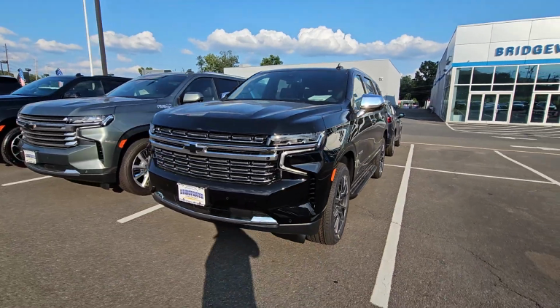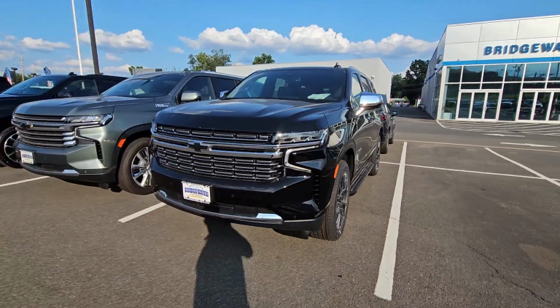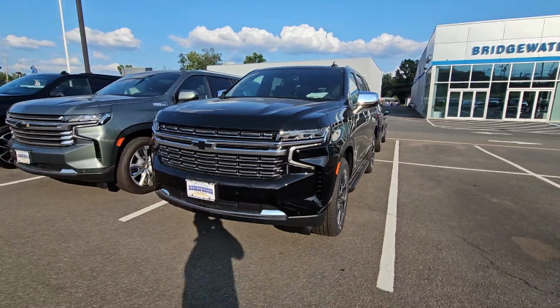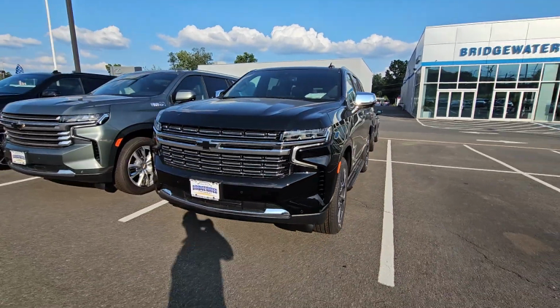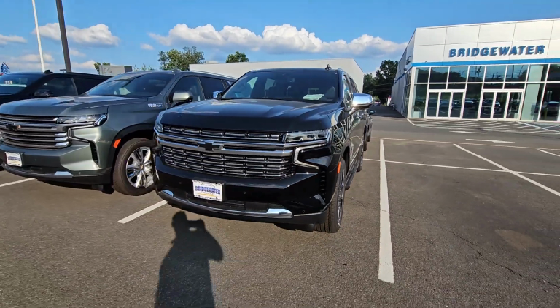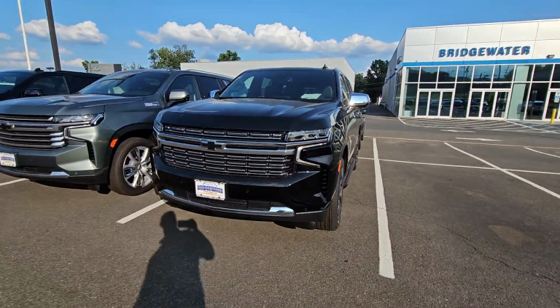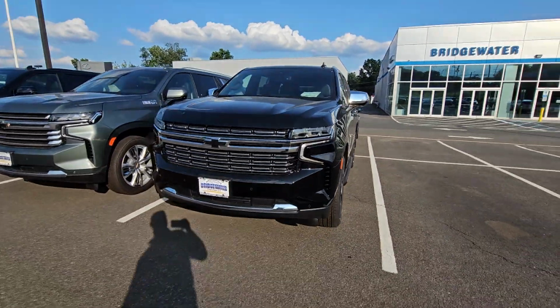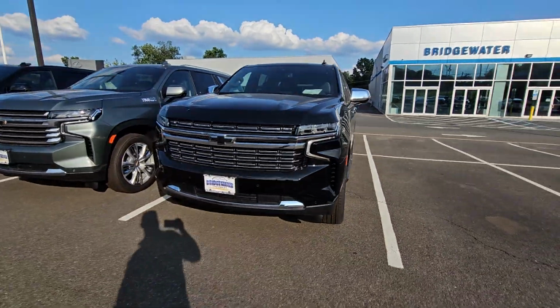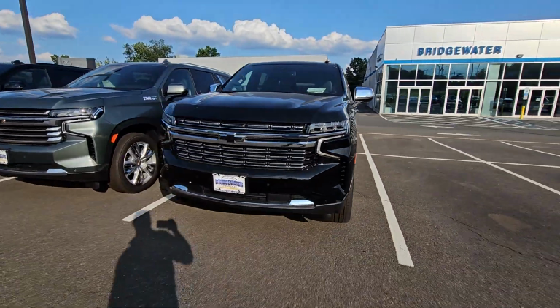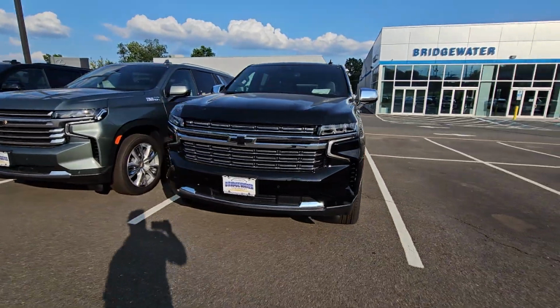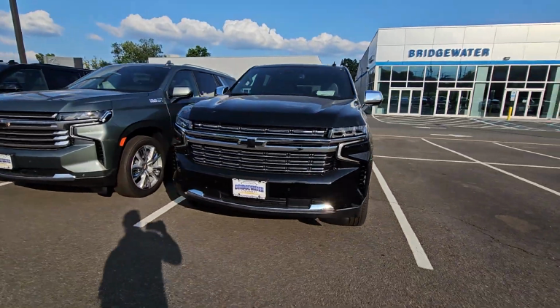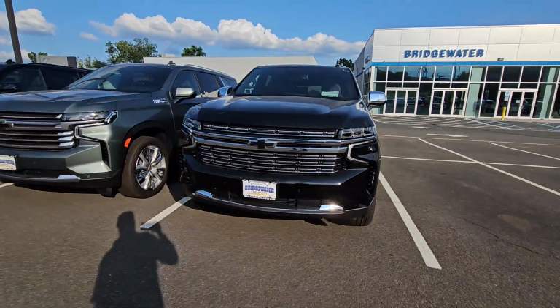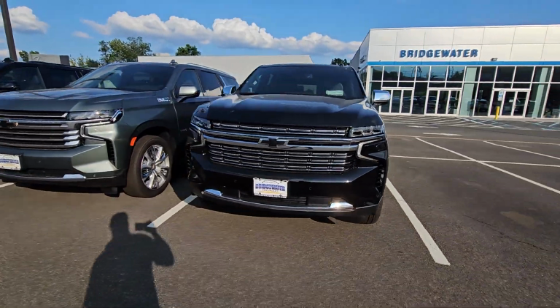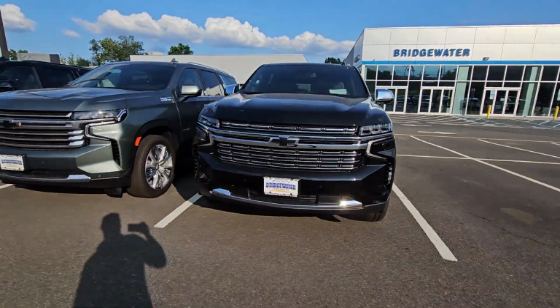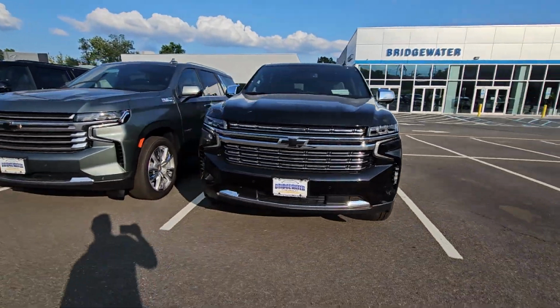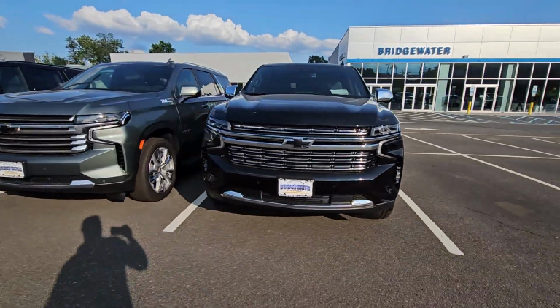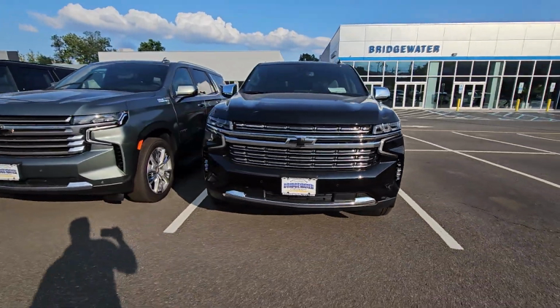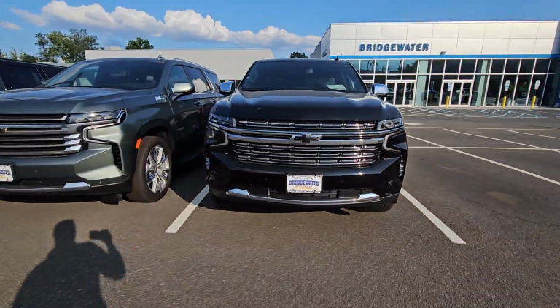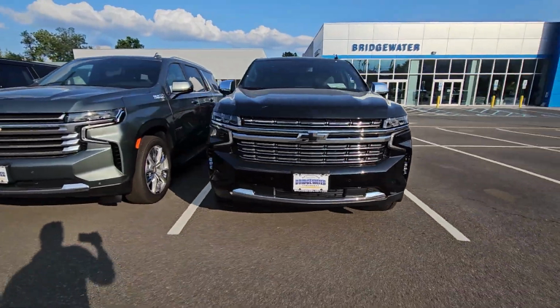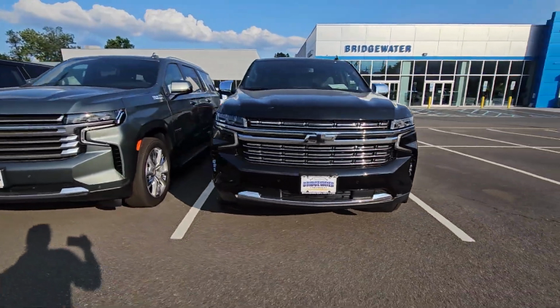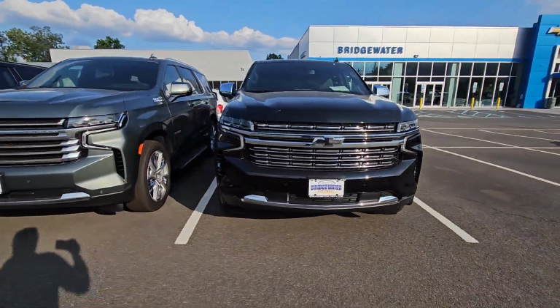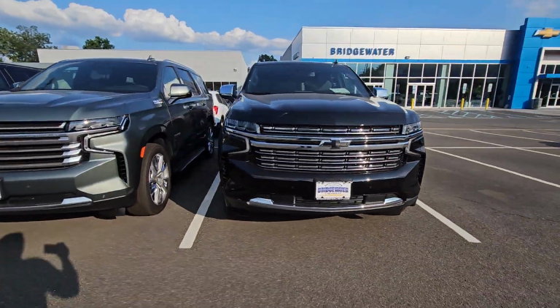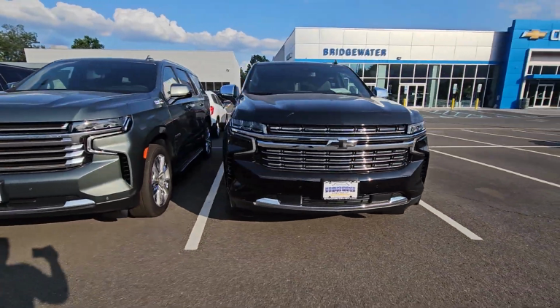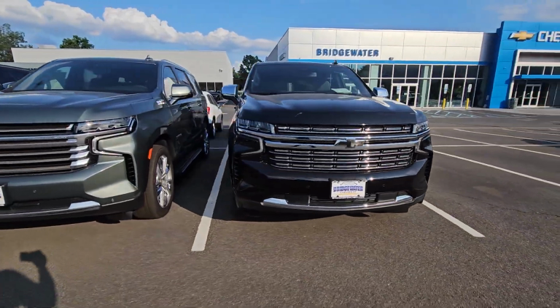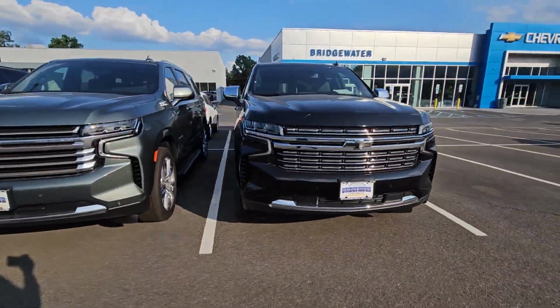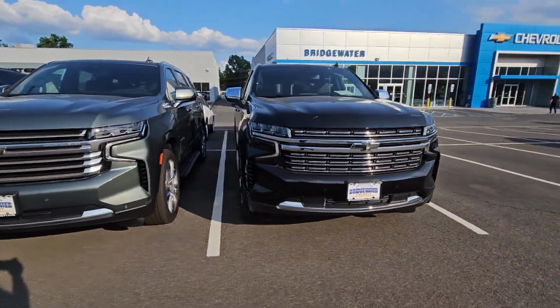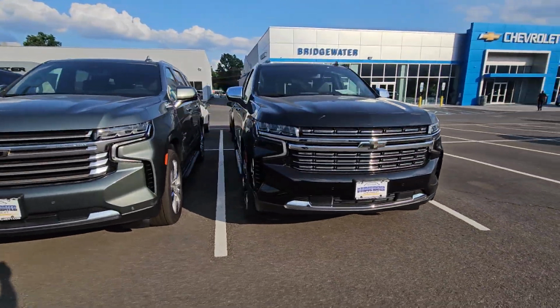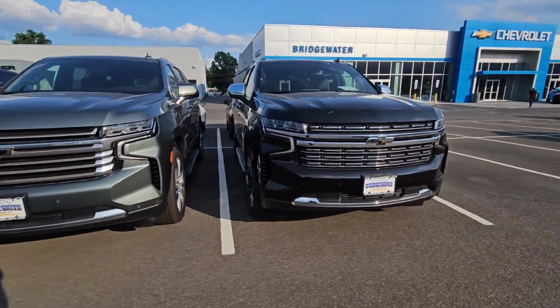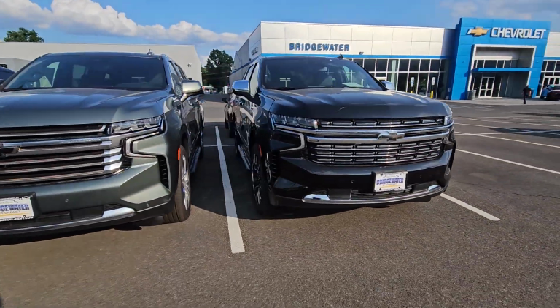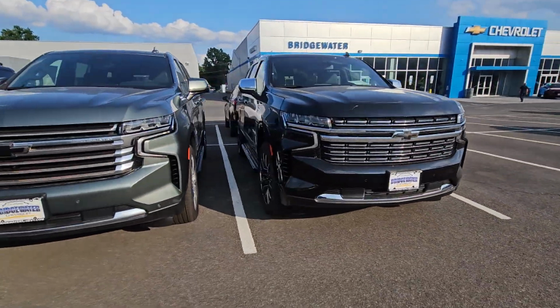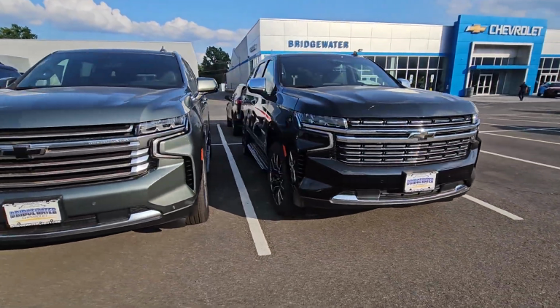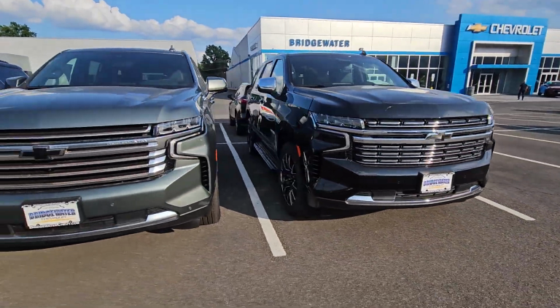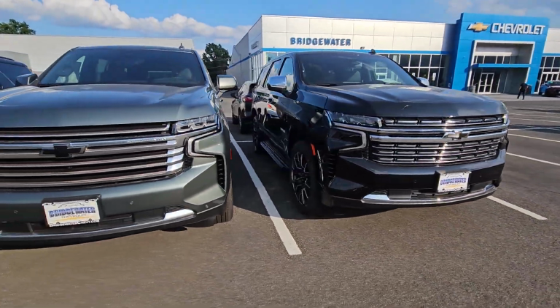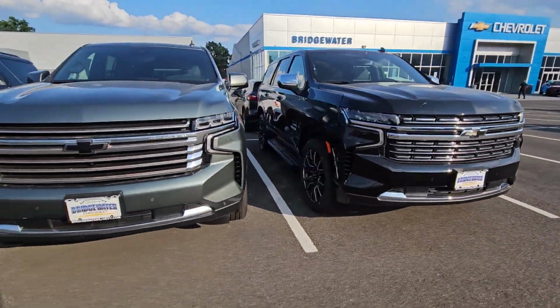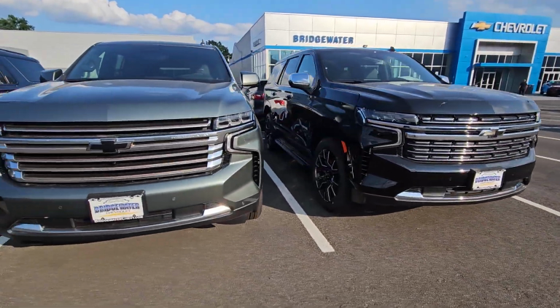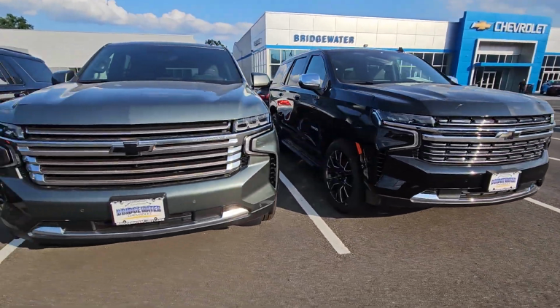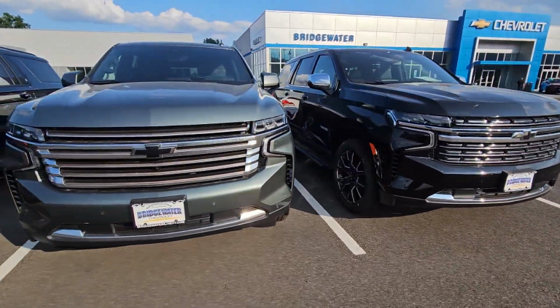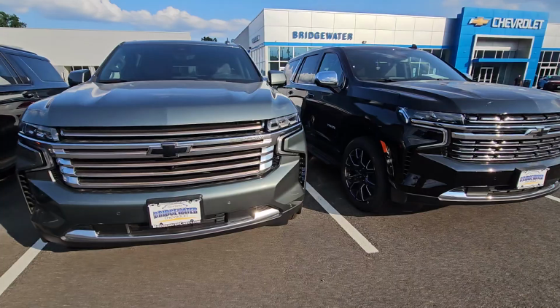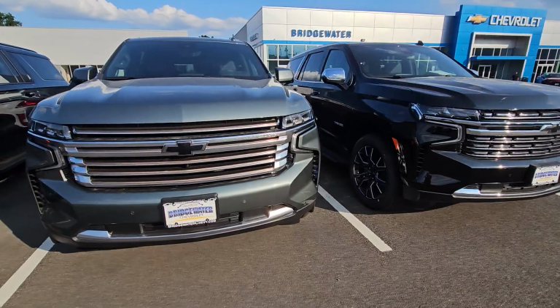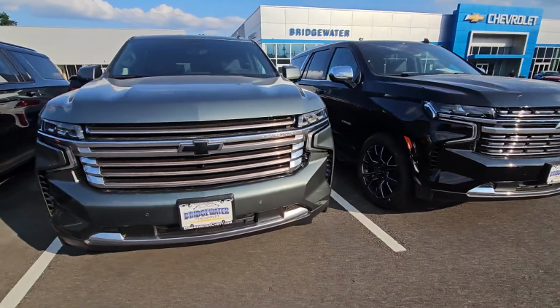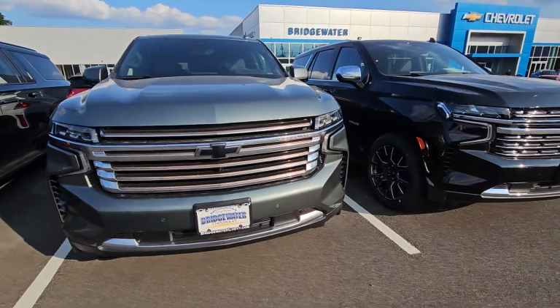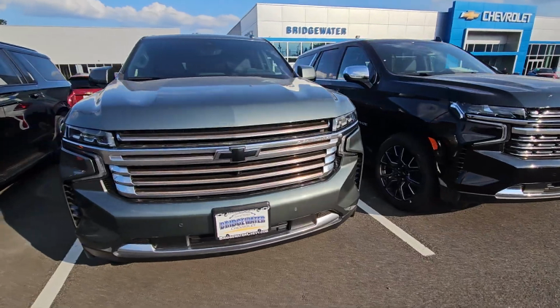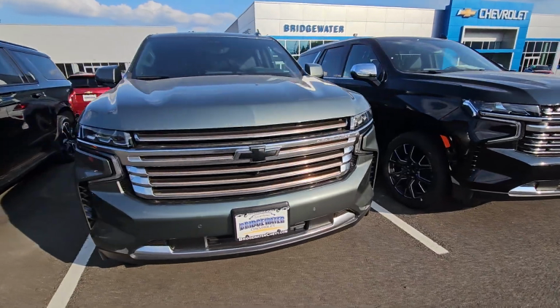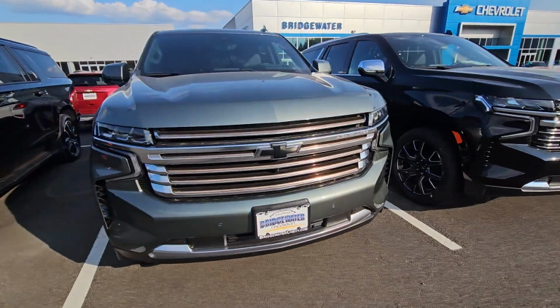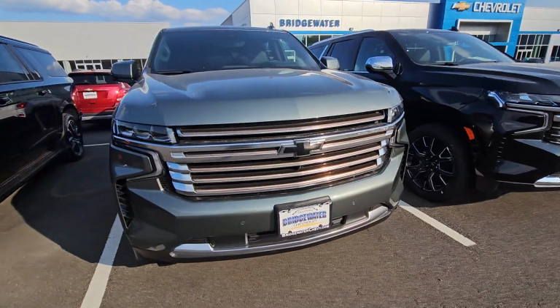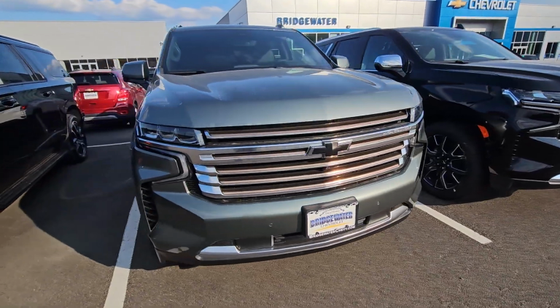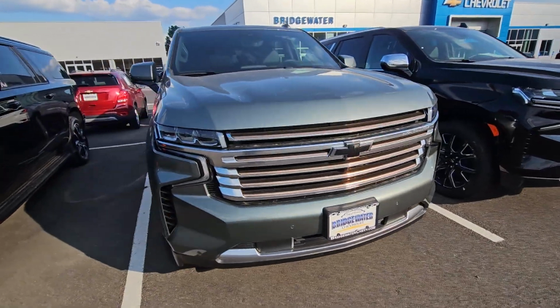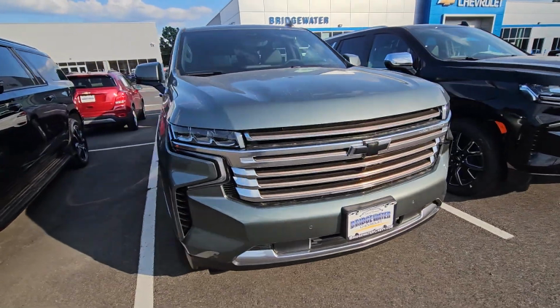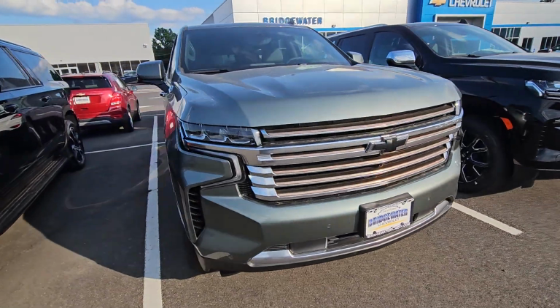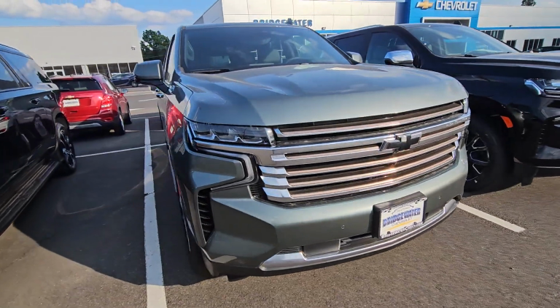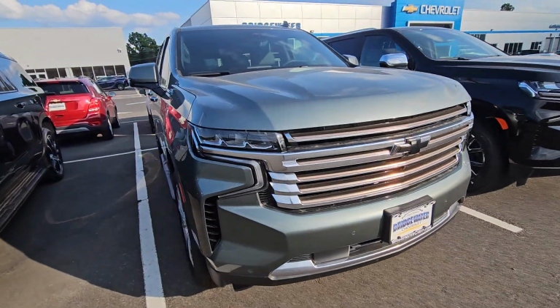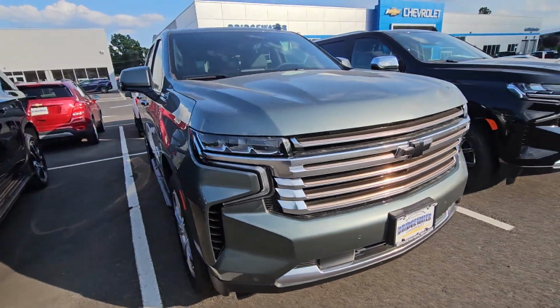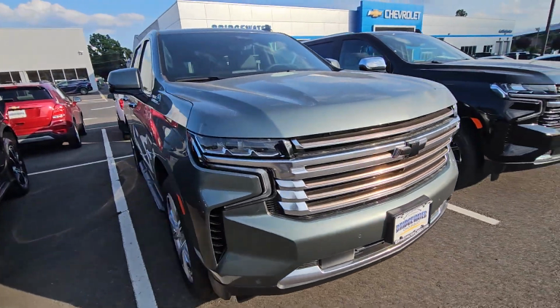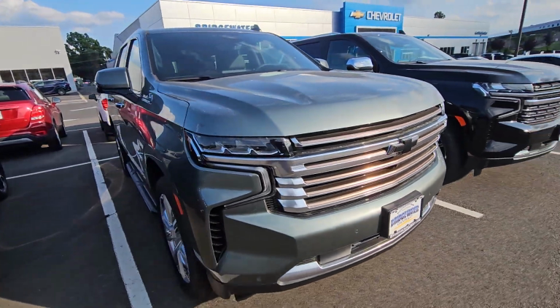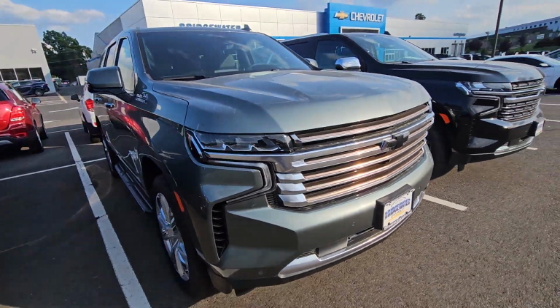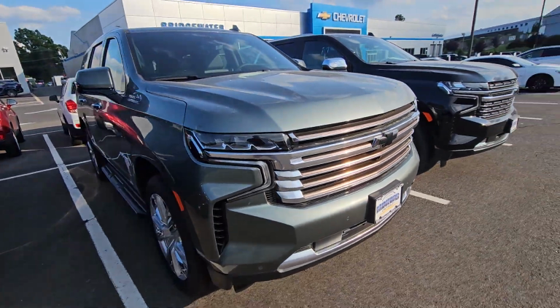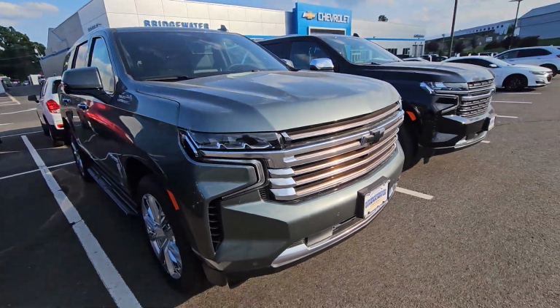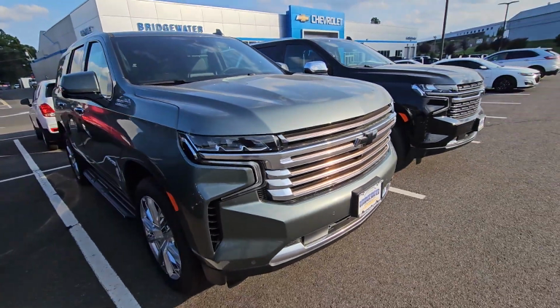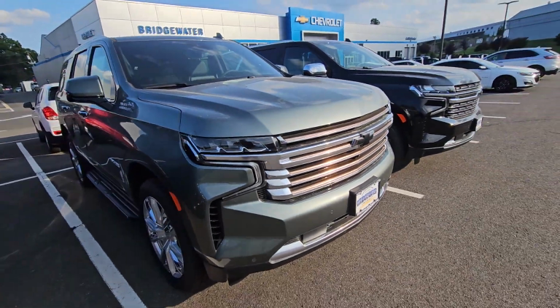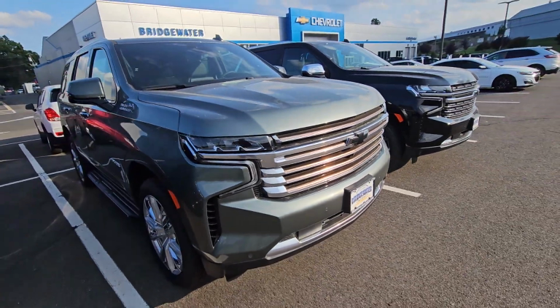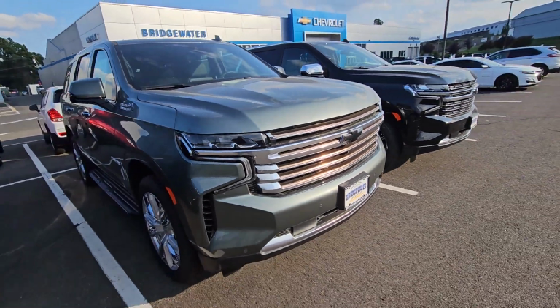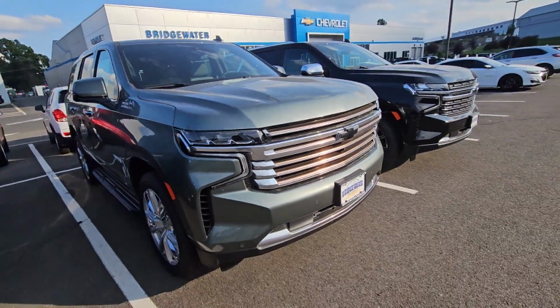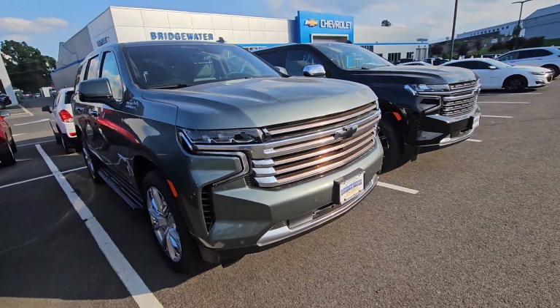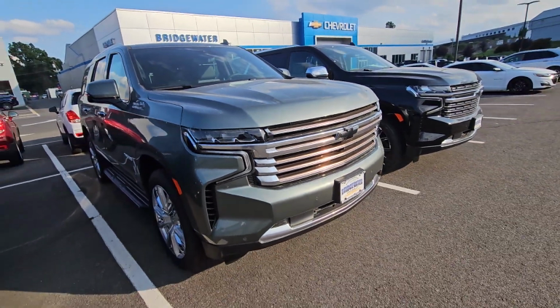Hi Tony, Saeed Nakfi here at Bridgewater Chevrolet. Thanks for inquiring on a Chevy Tahoe. Luckily we got these in stock brand new.